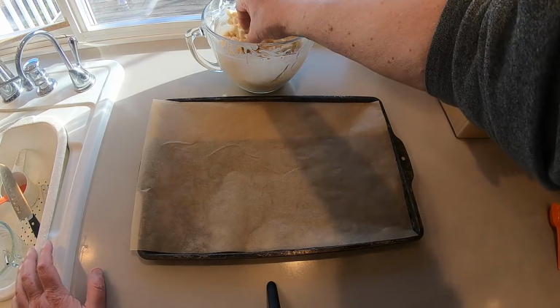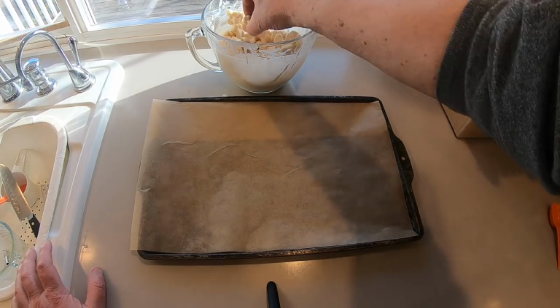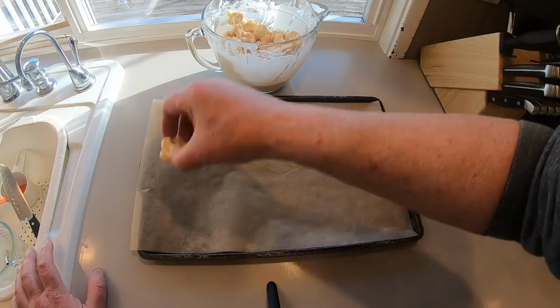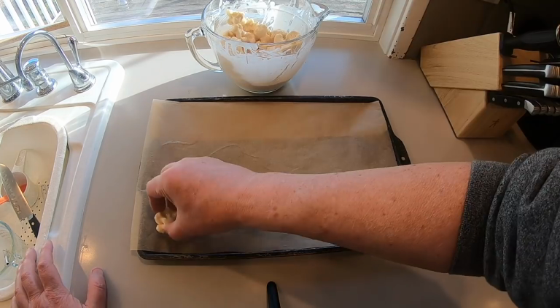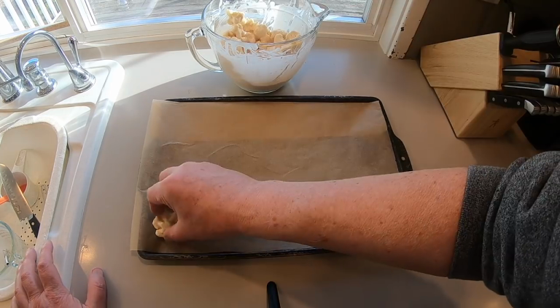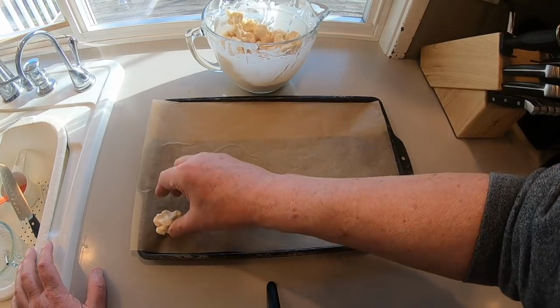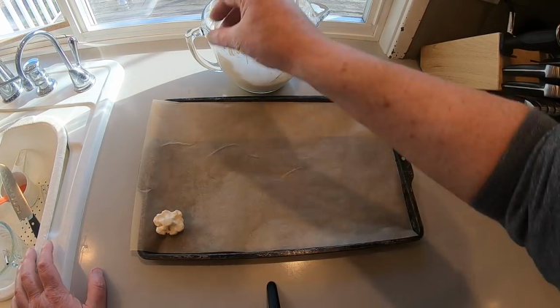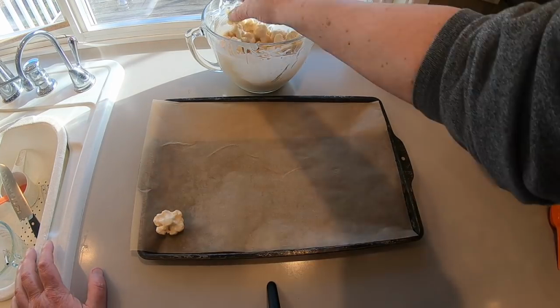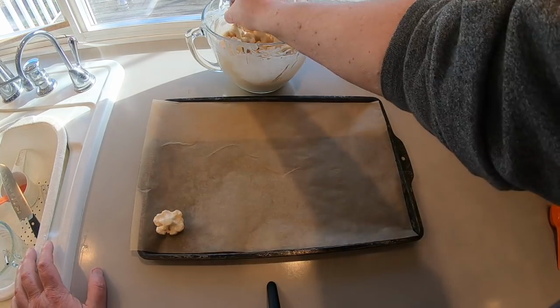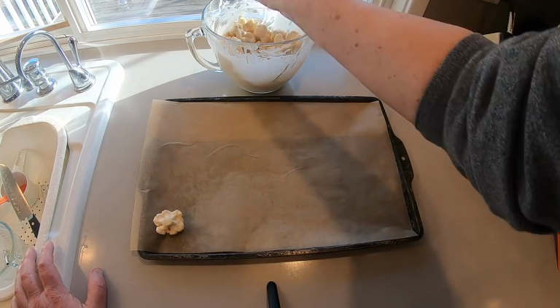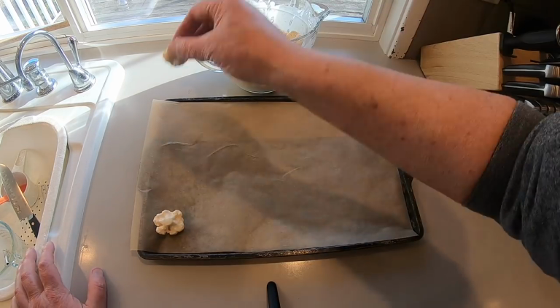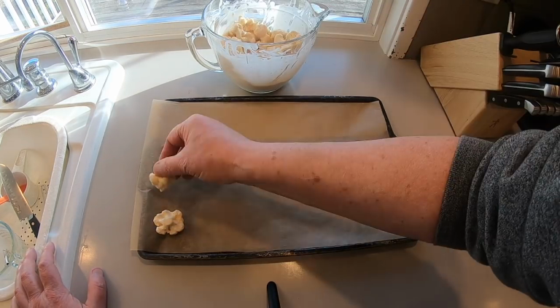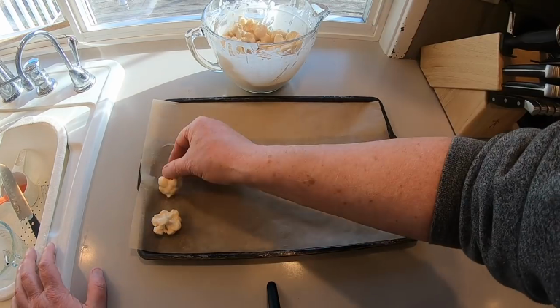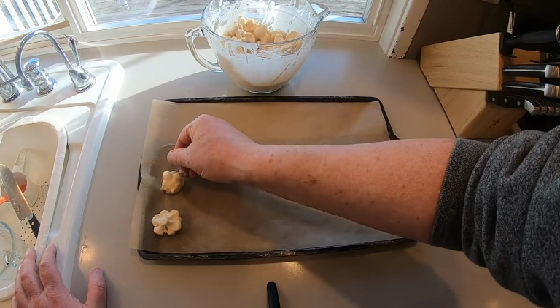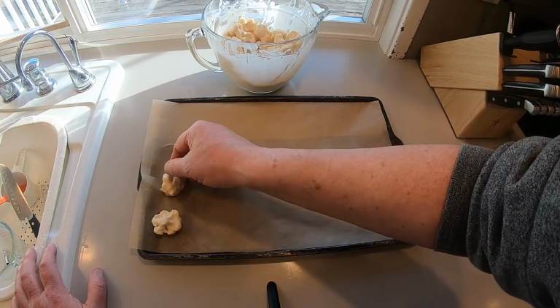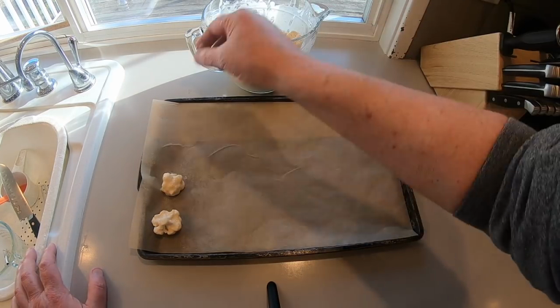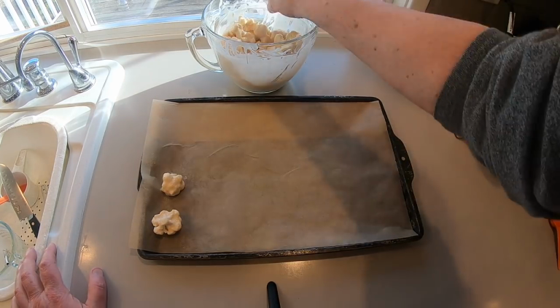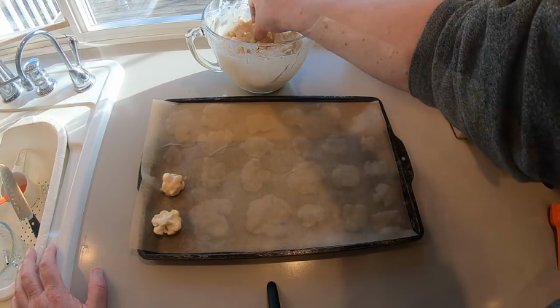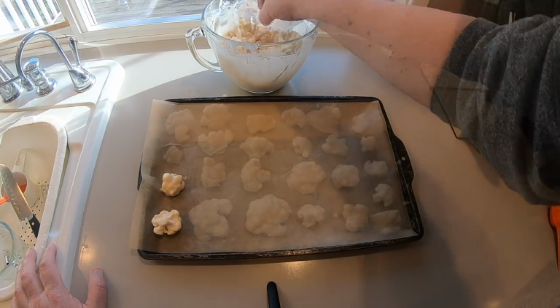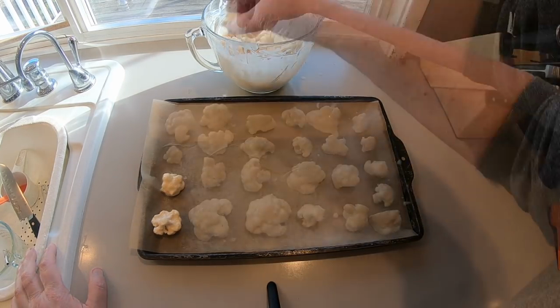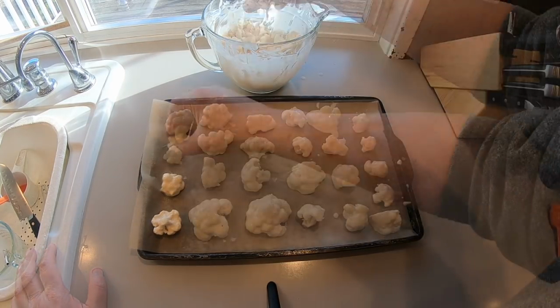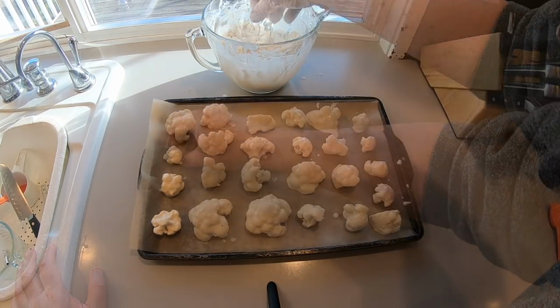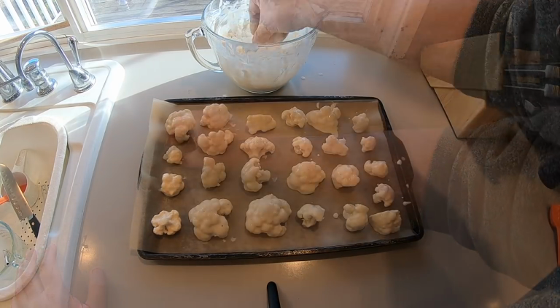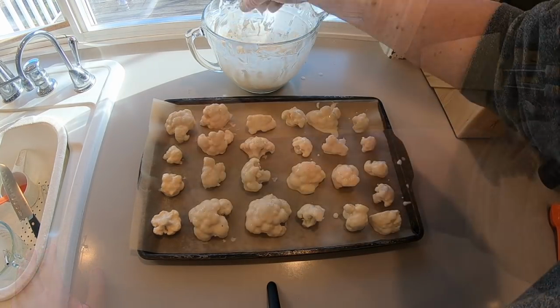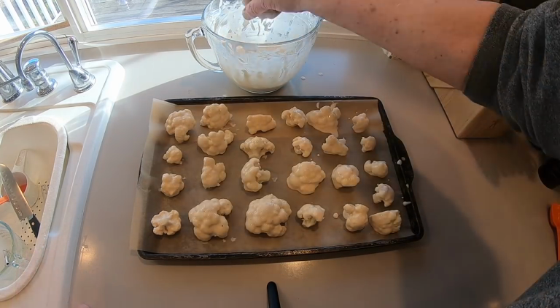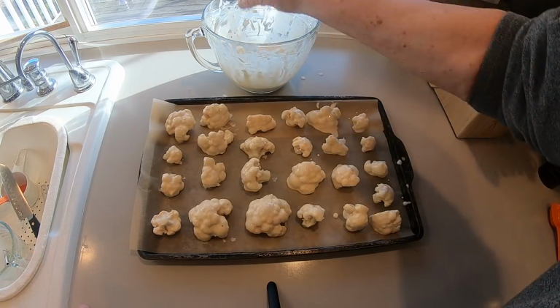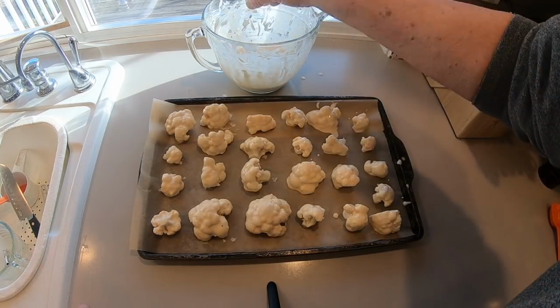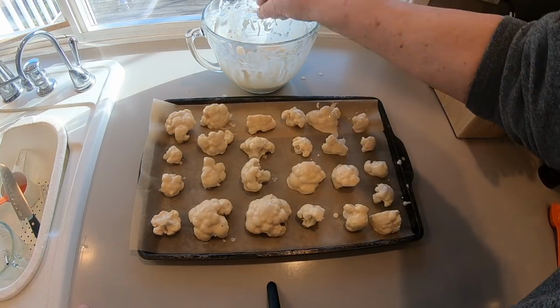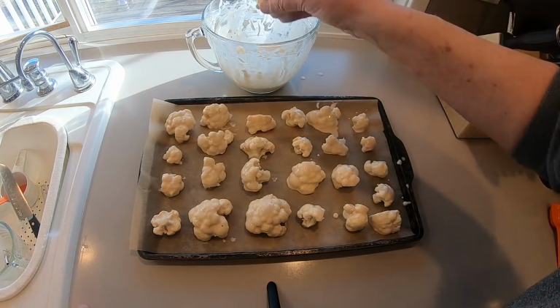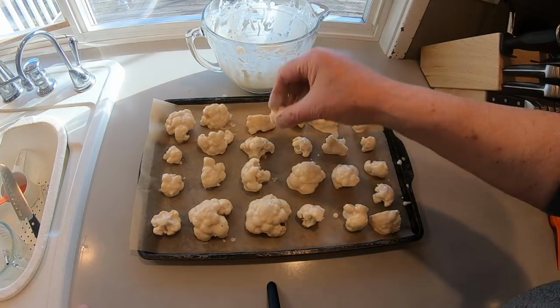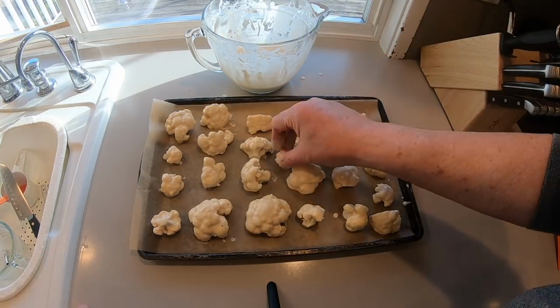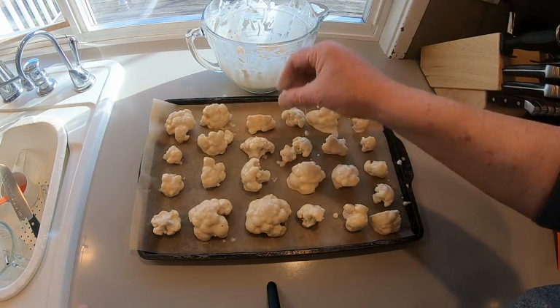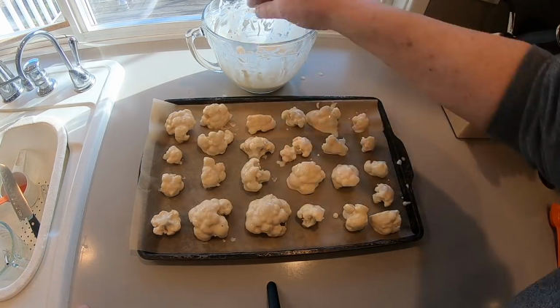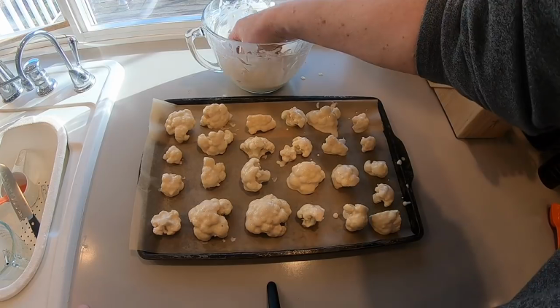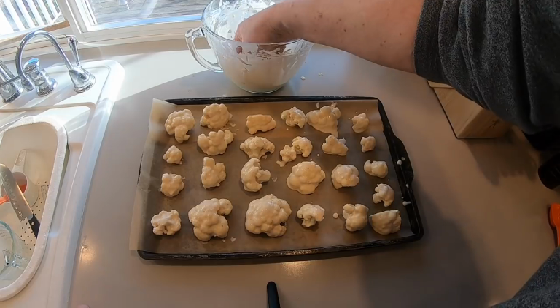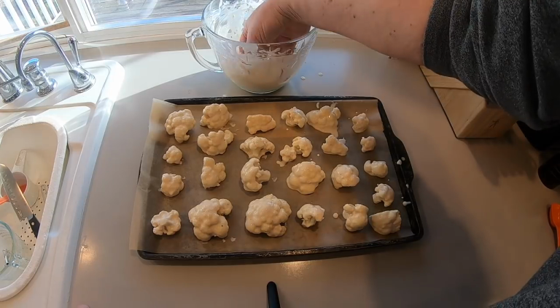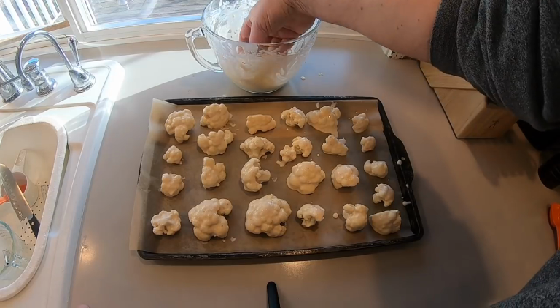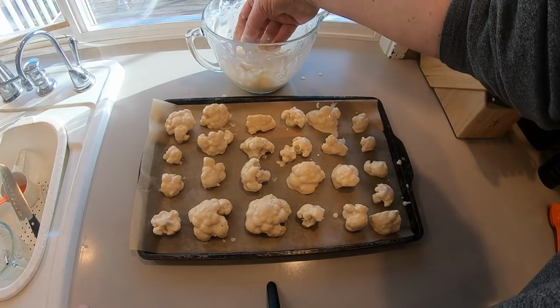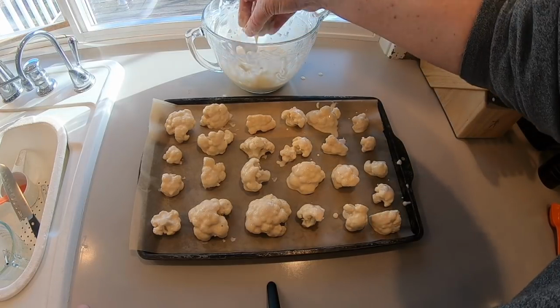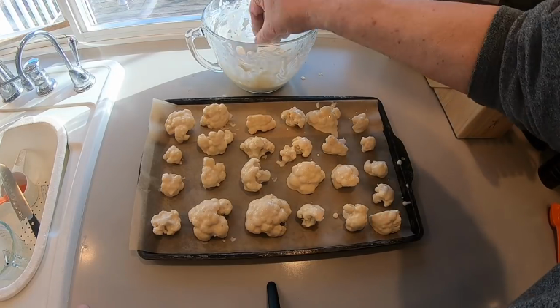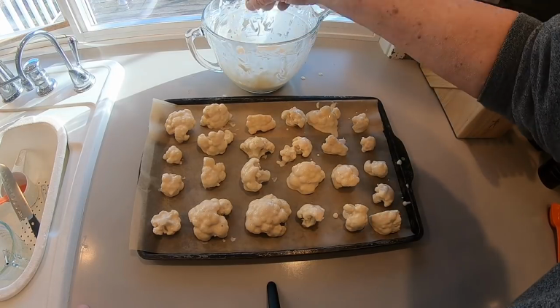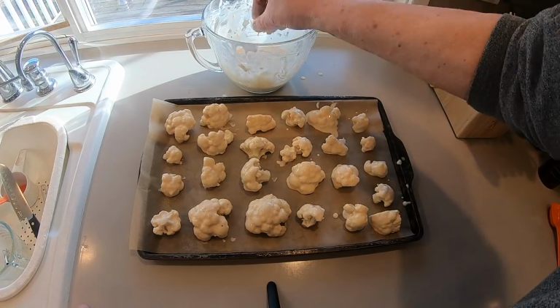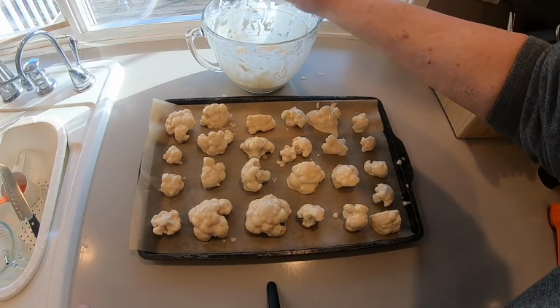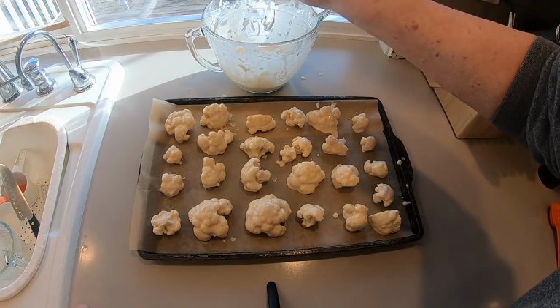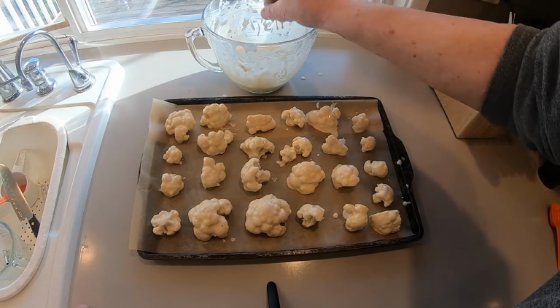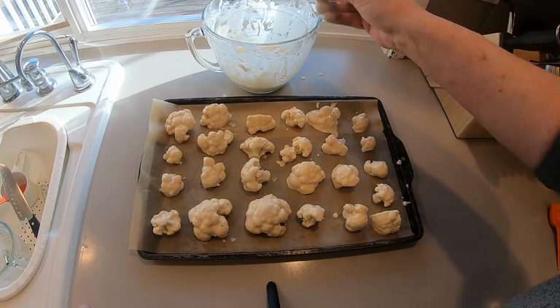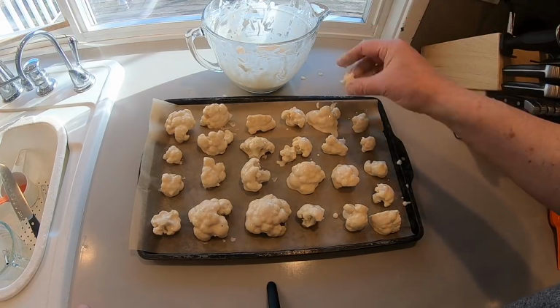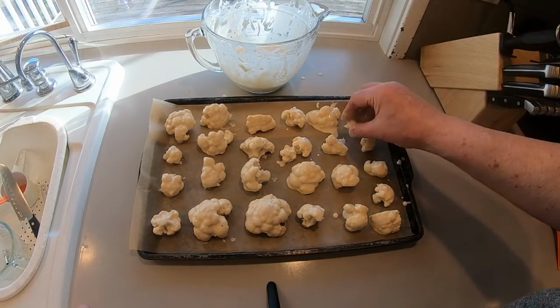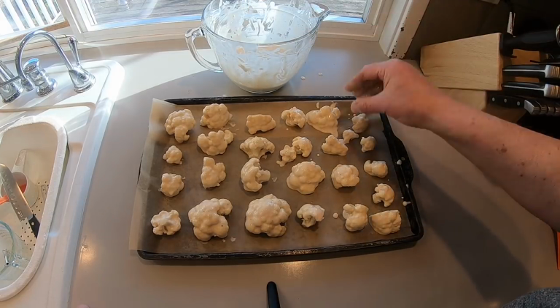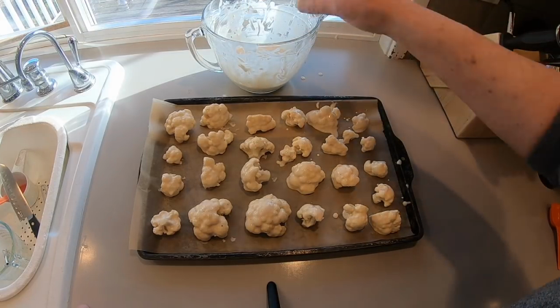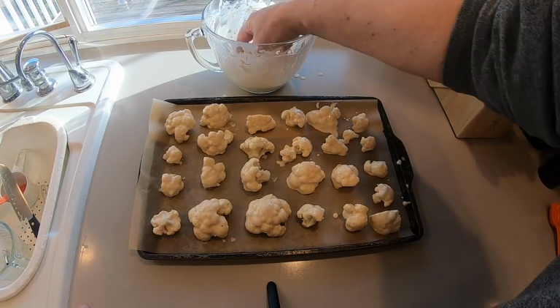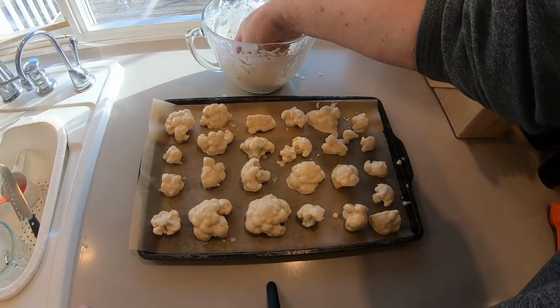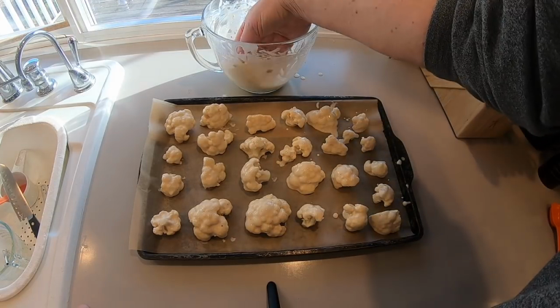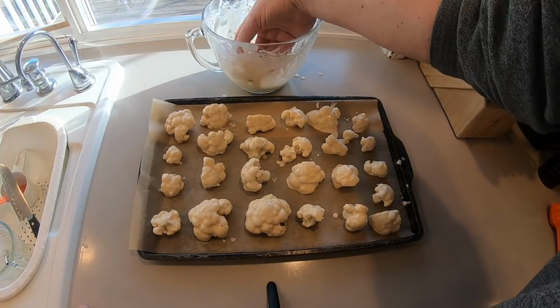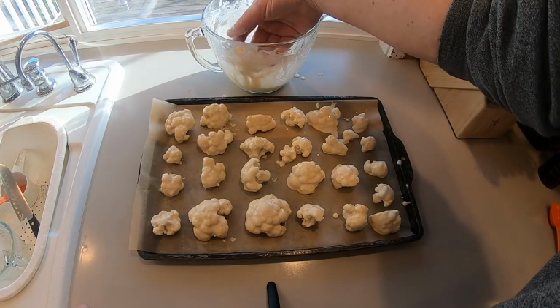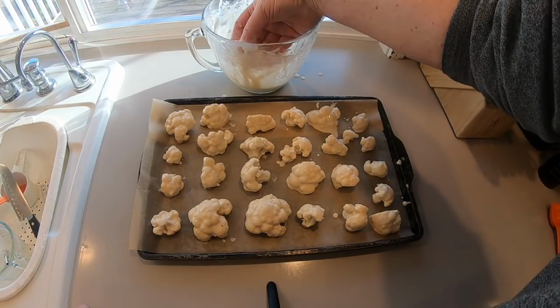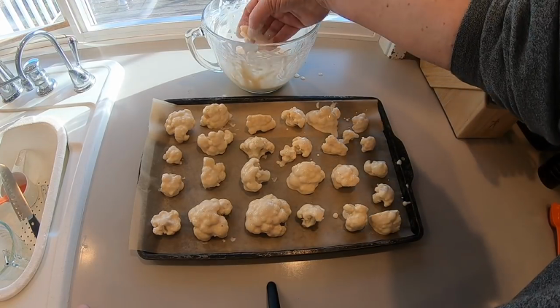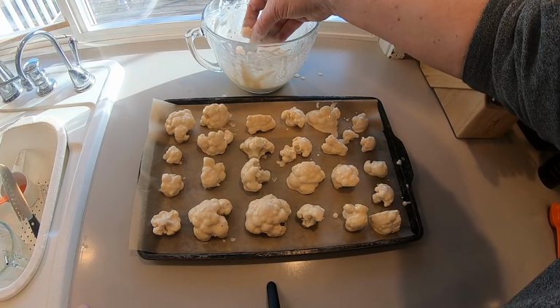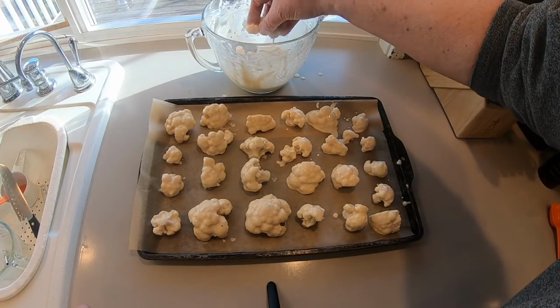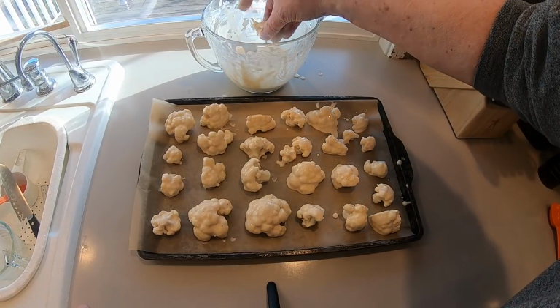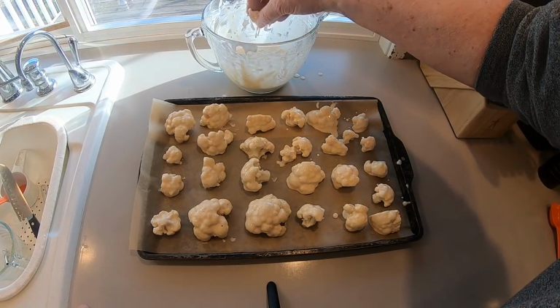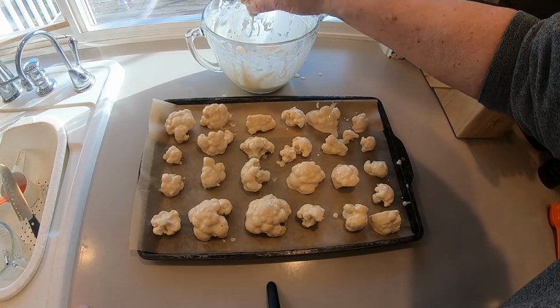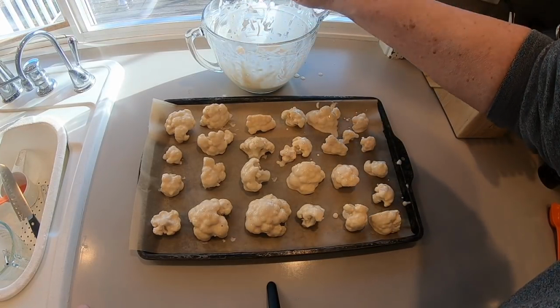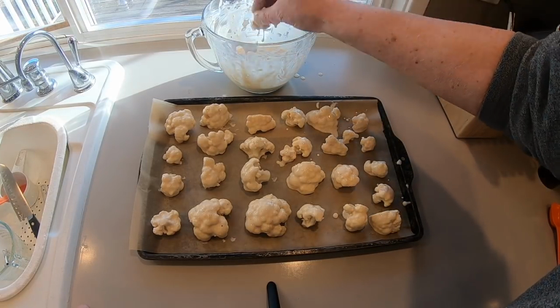Onto a baking sheet — parchment paper is really going to help. Space them evenly and into the oven they go, about 450 degrees for about 15 minutes.